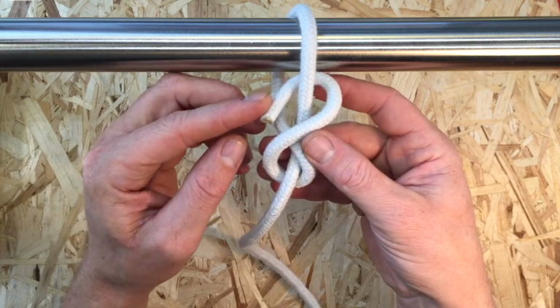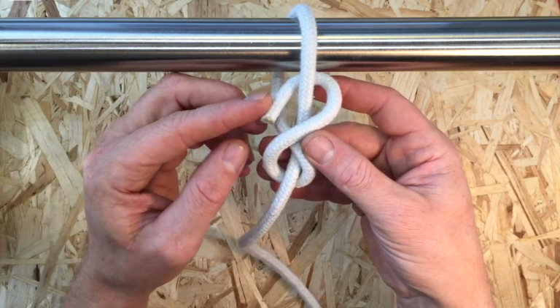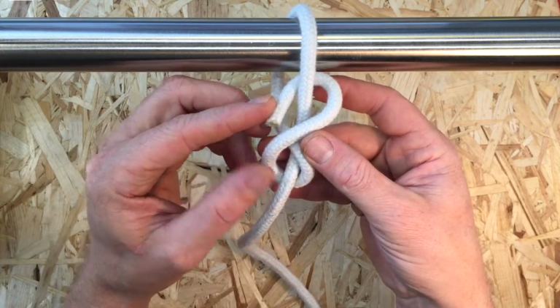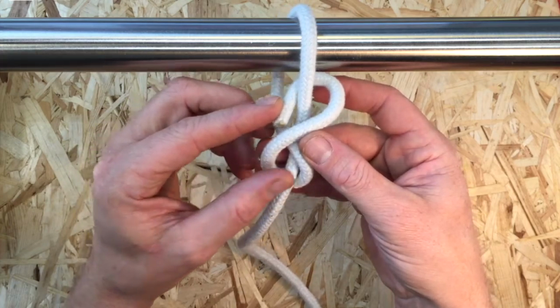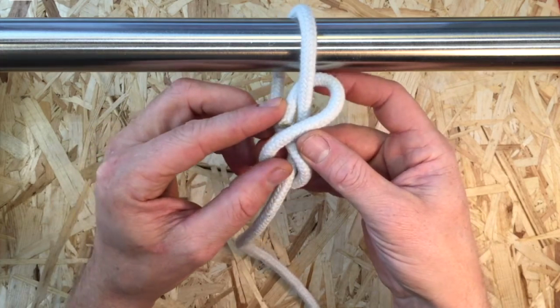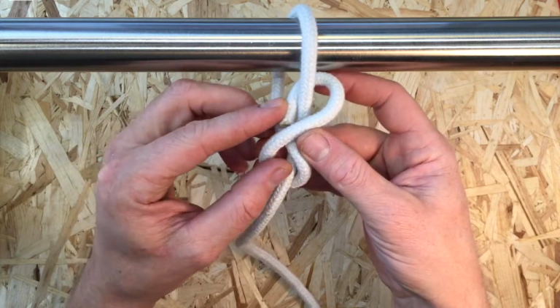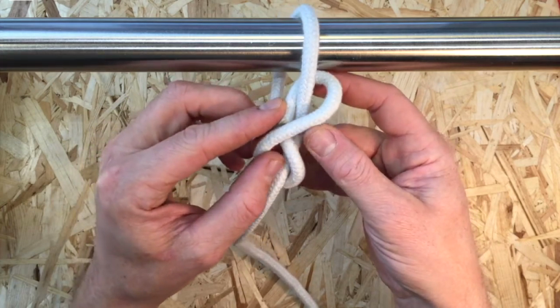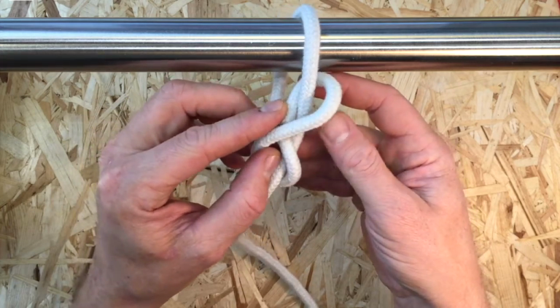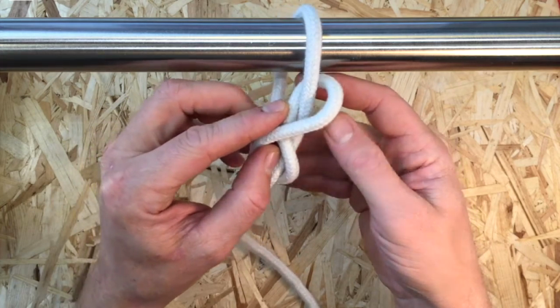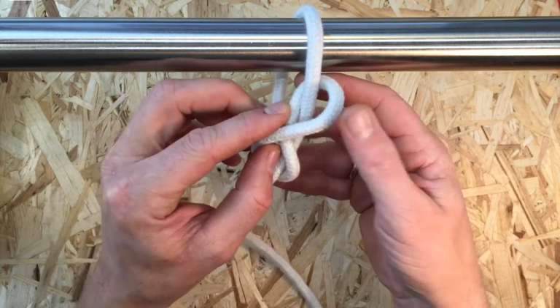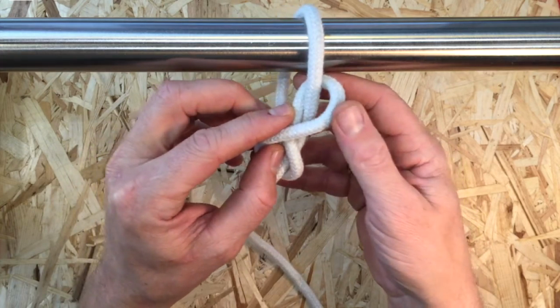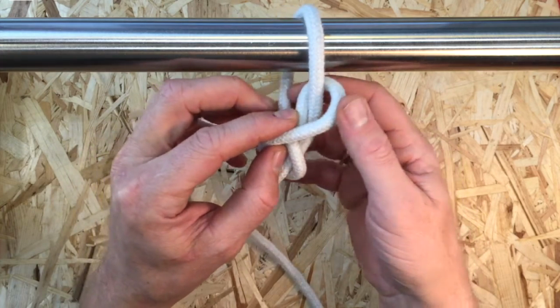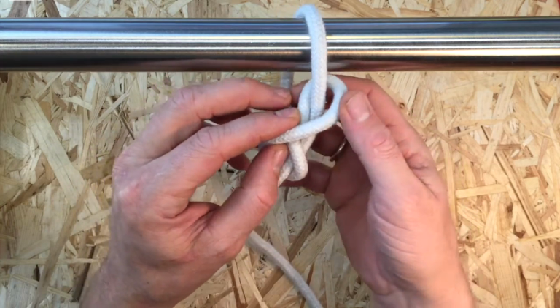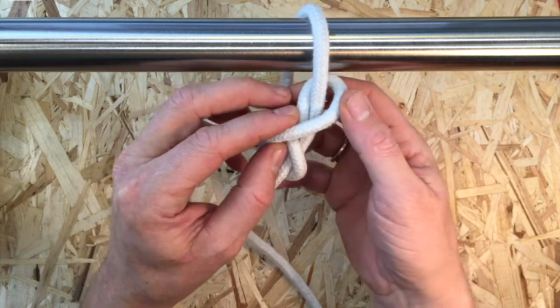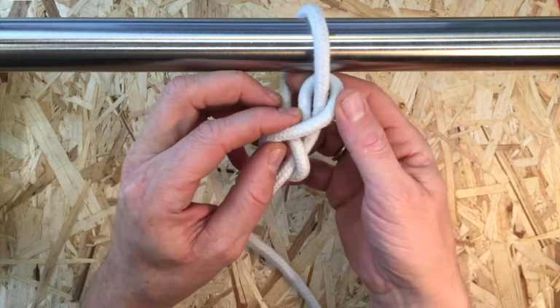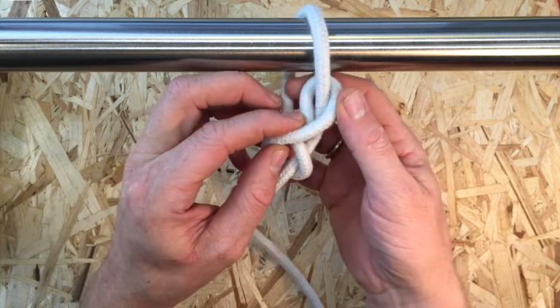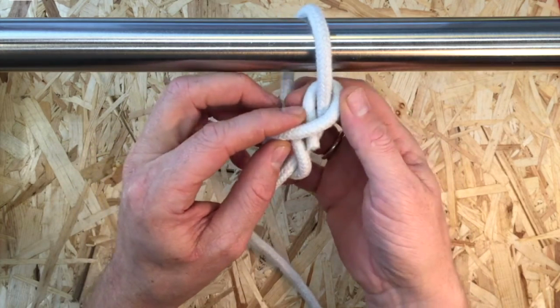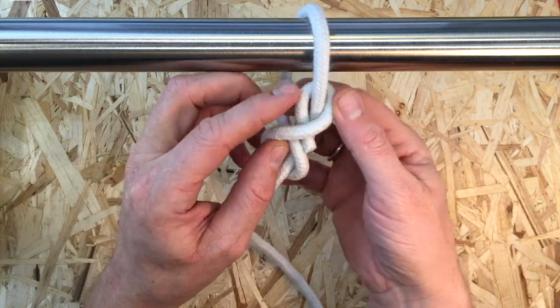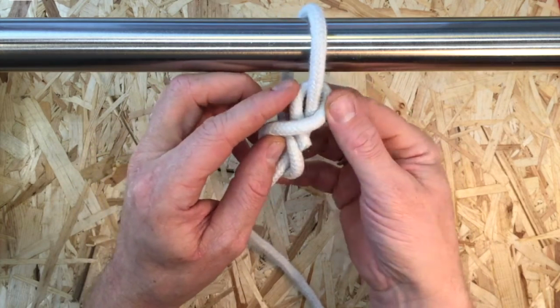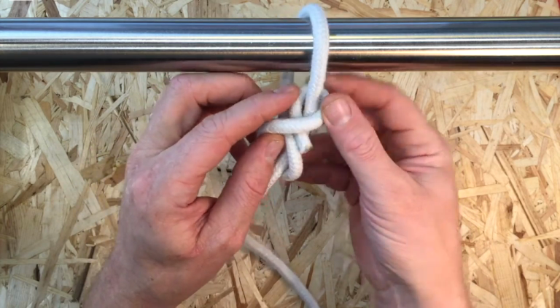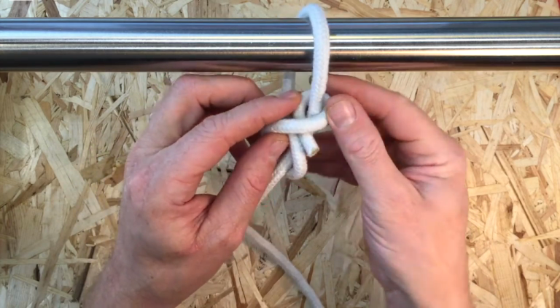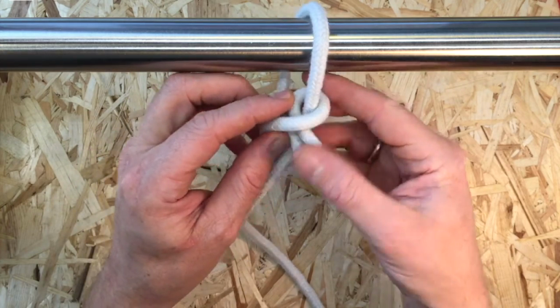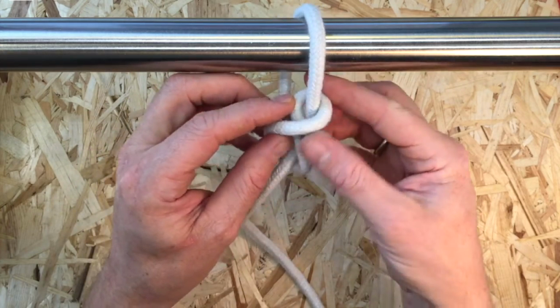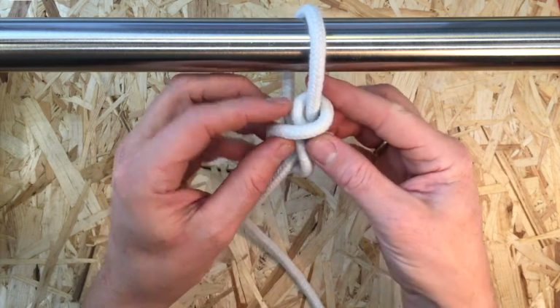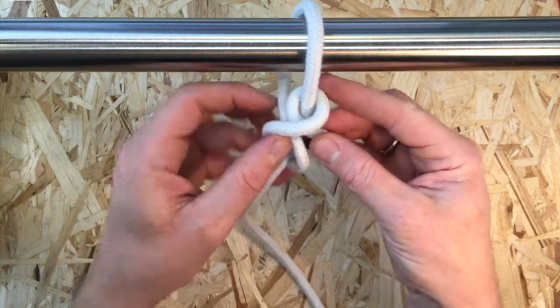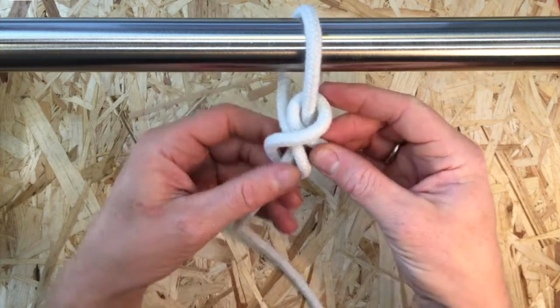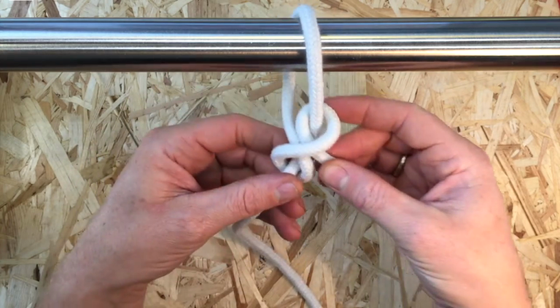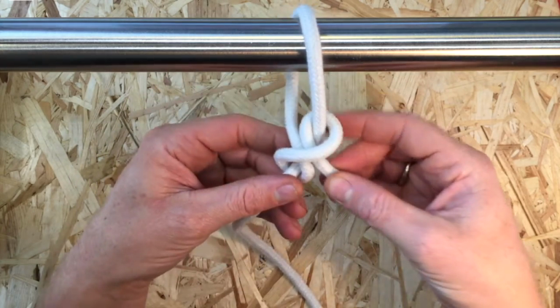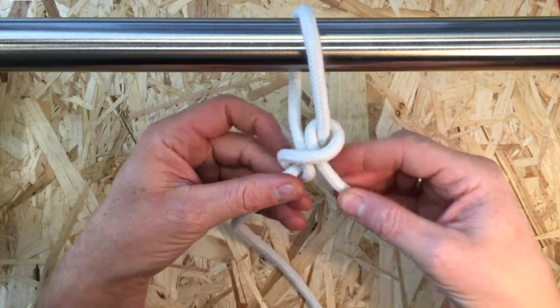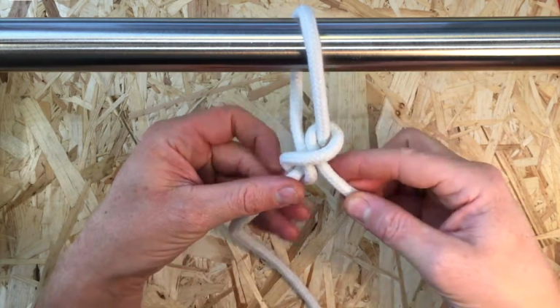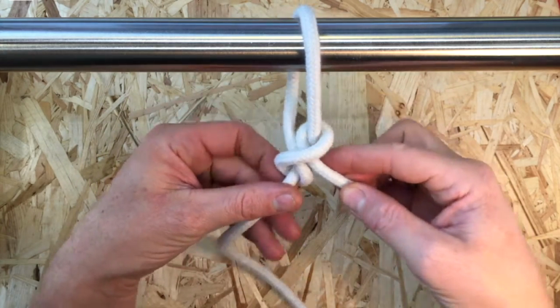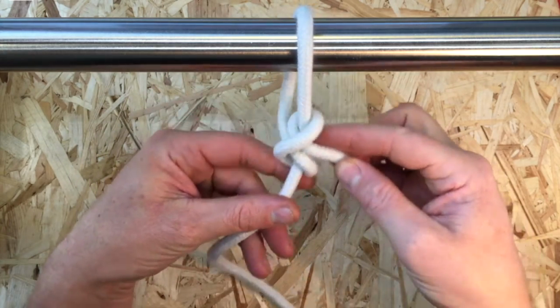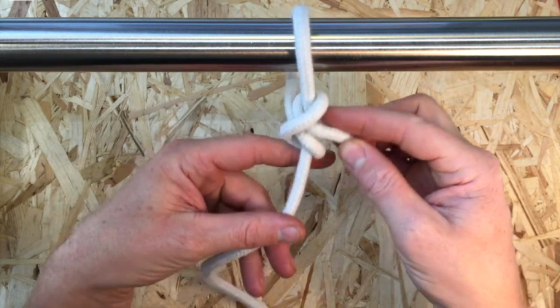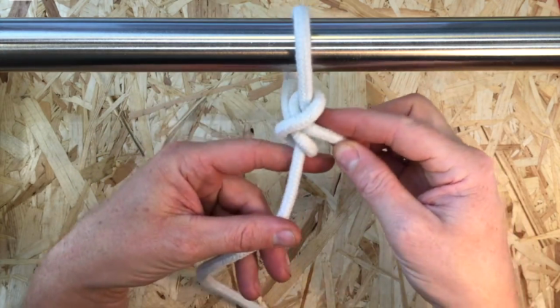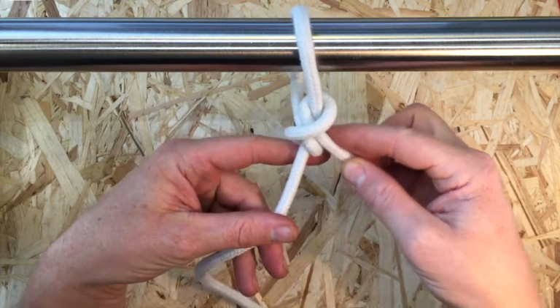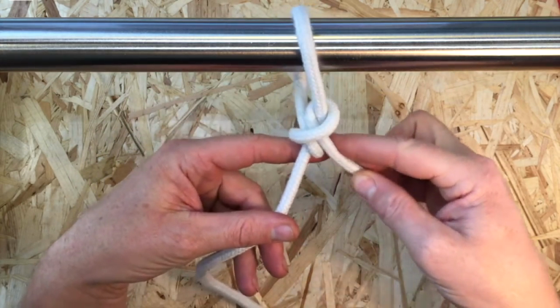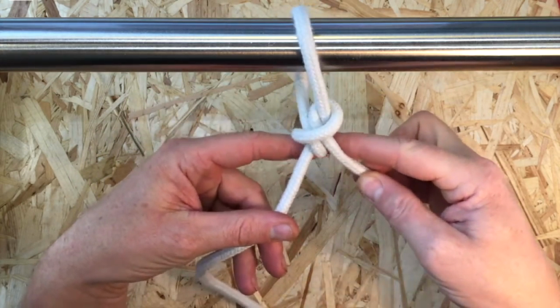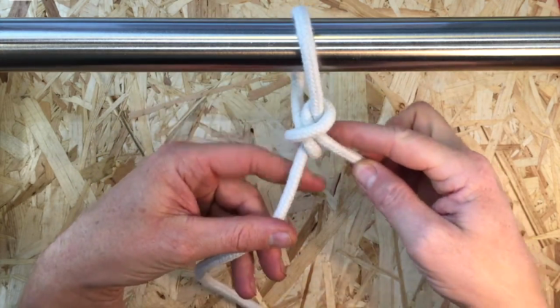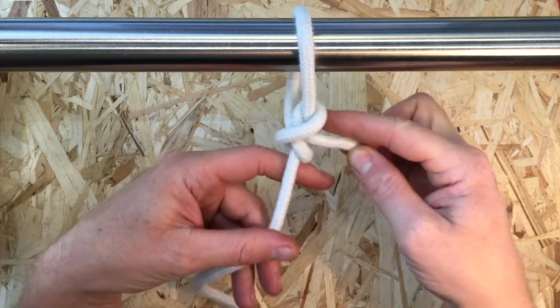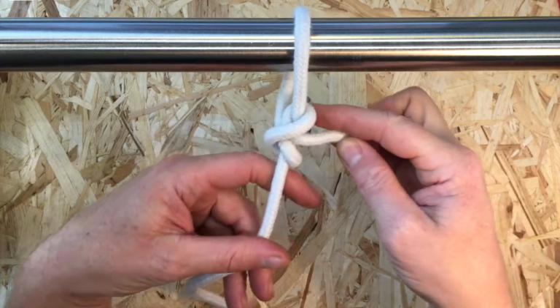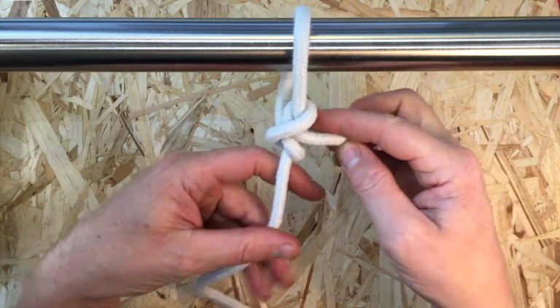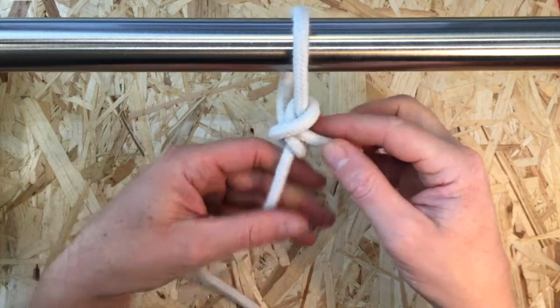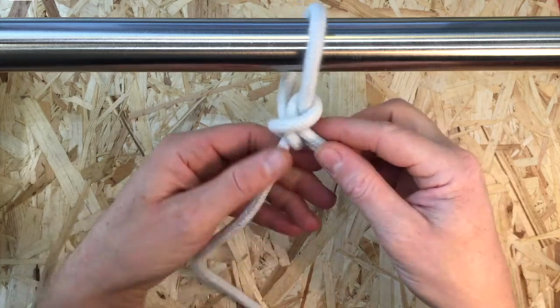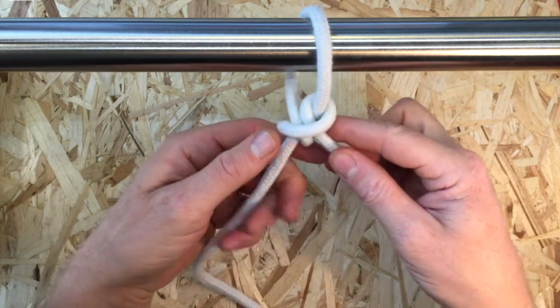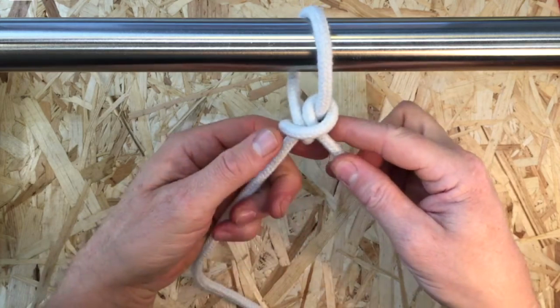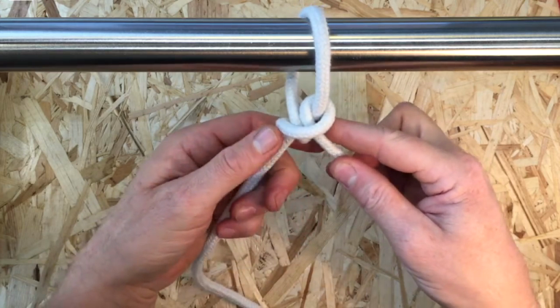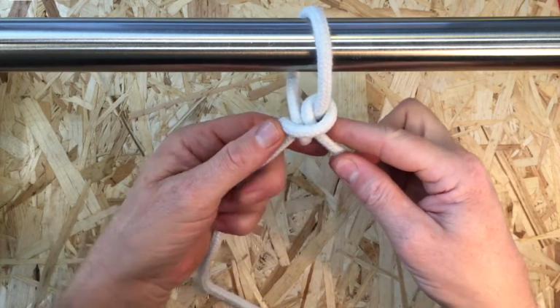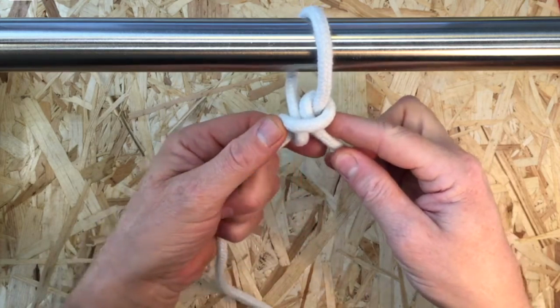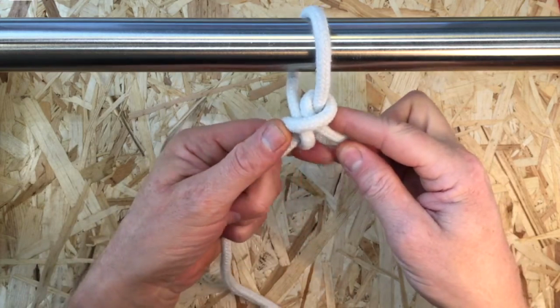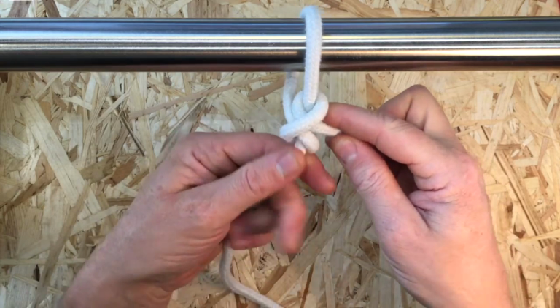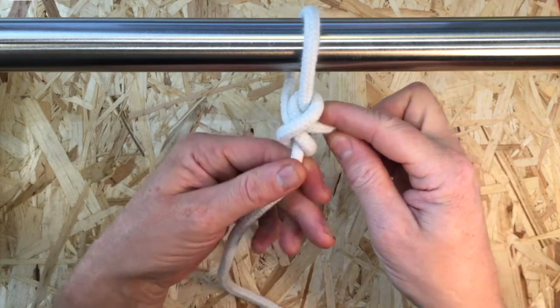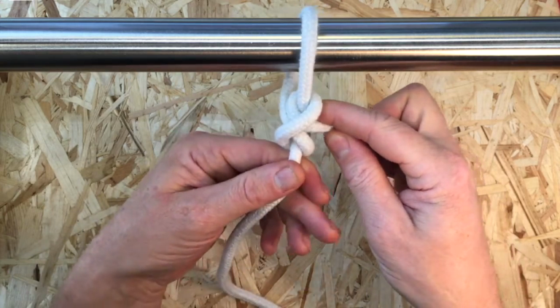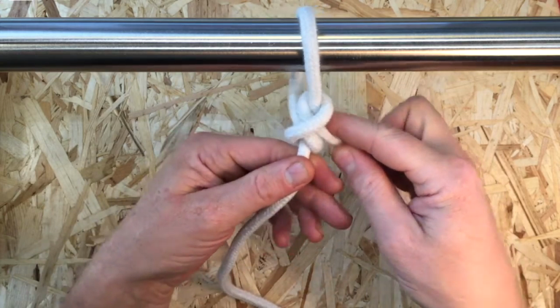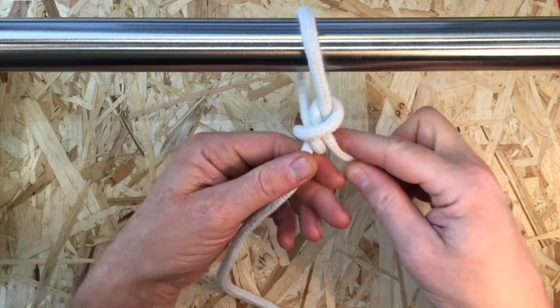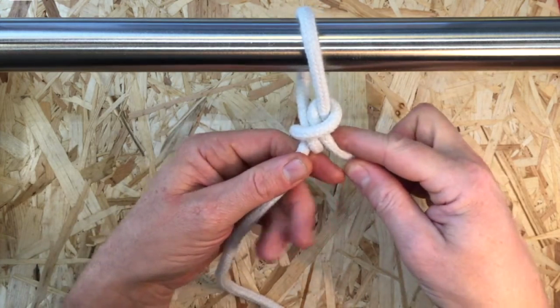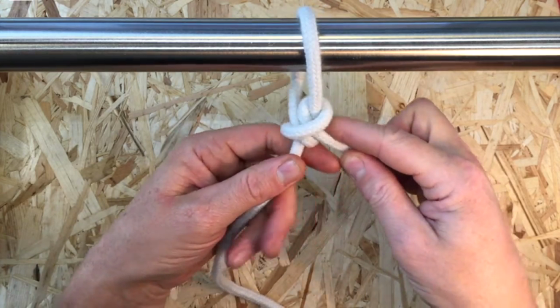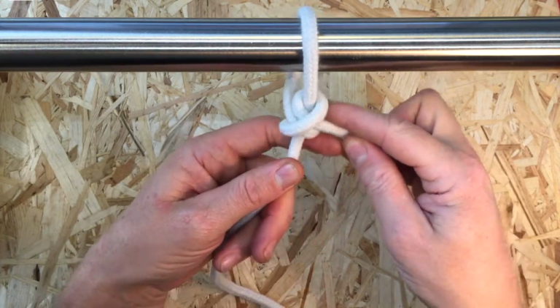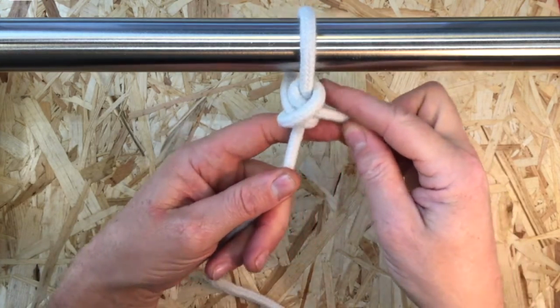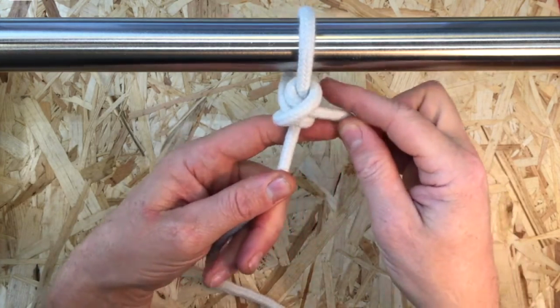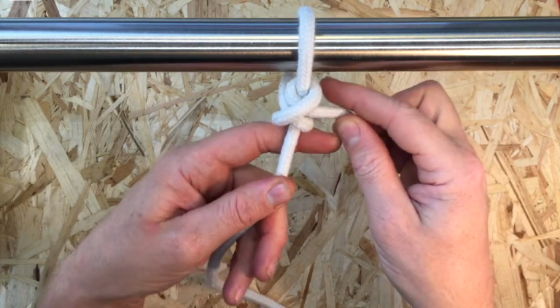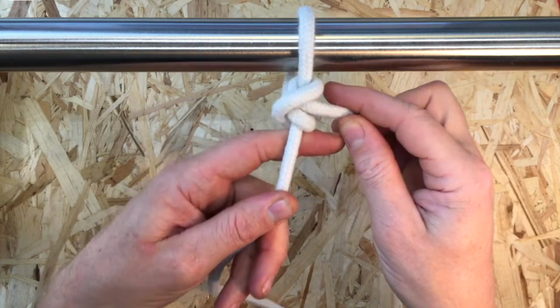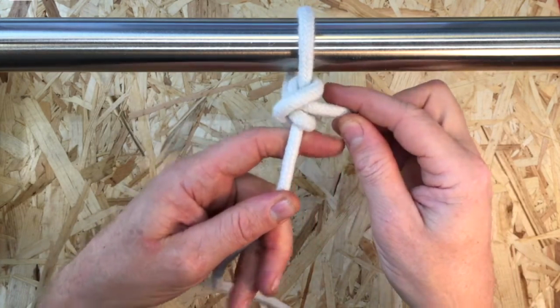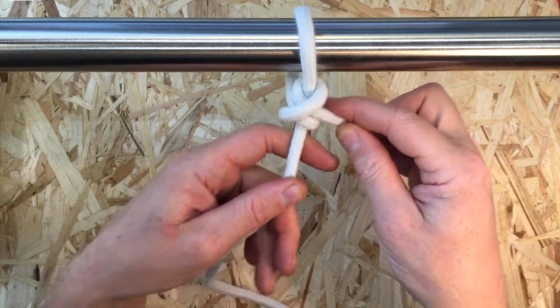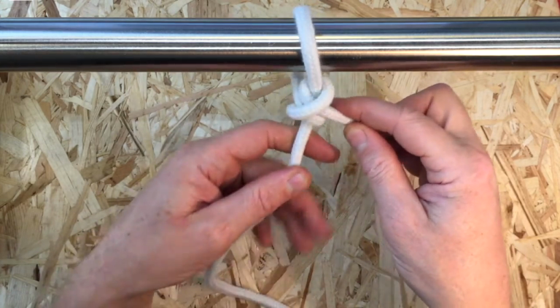Now tuck the working end through from back to front as shown to create two half hitches.